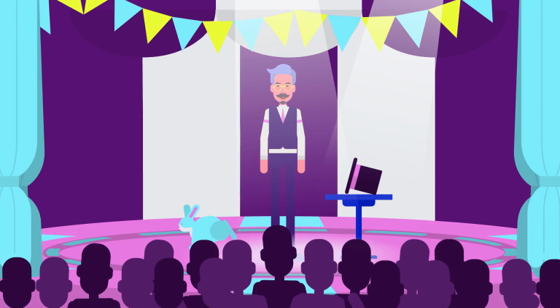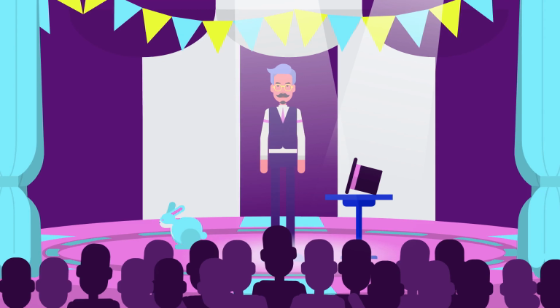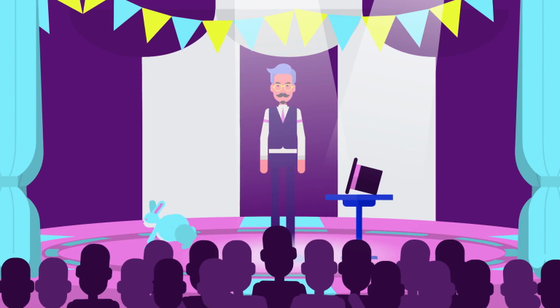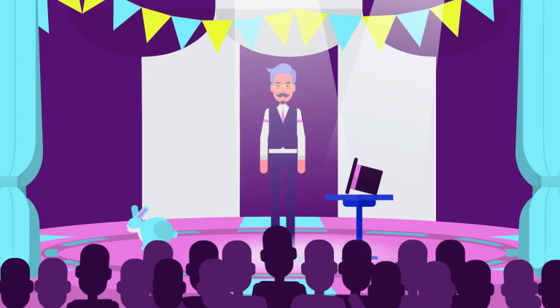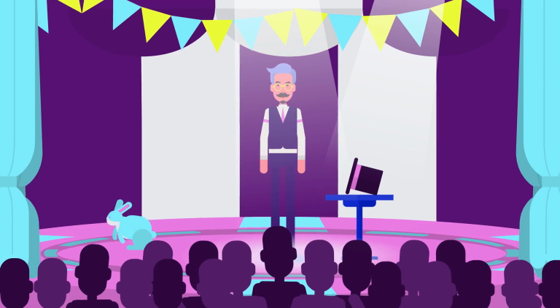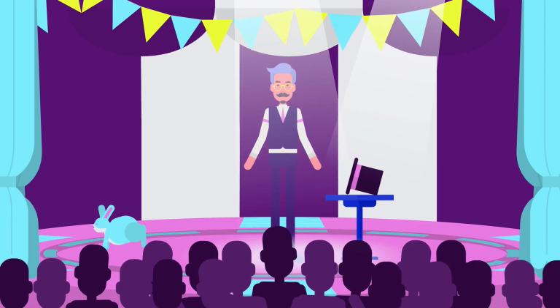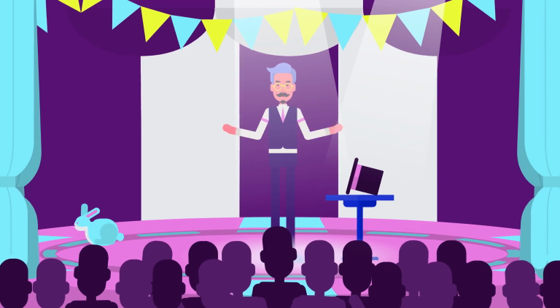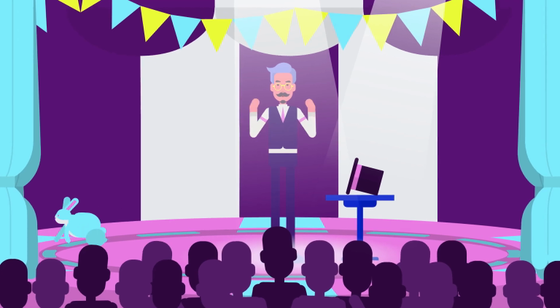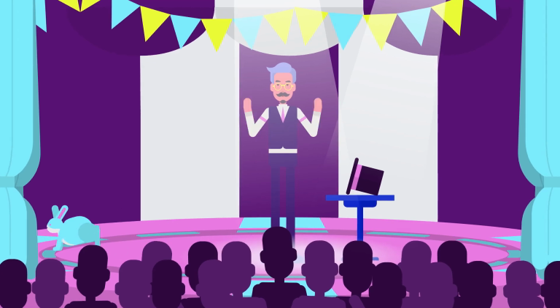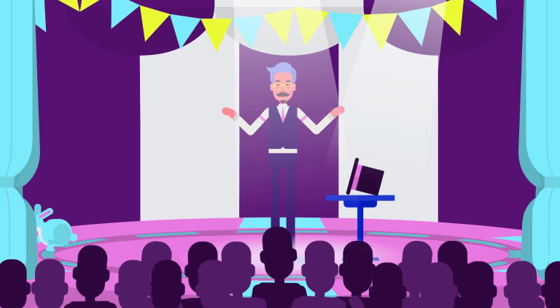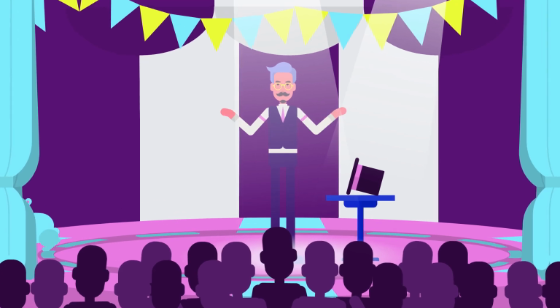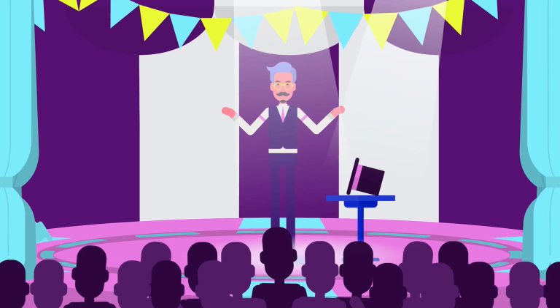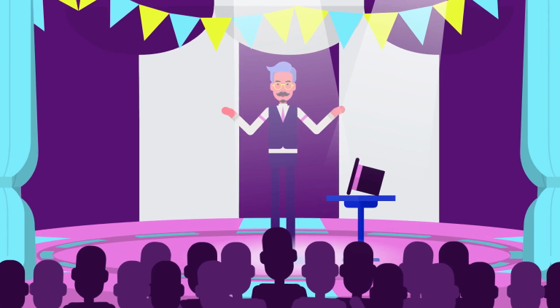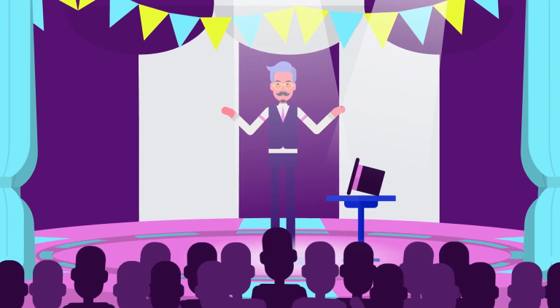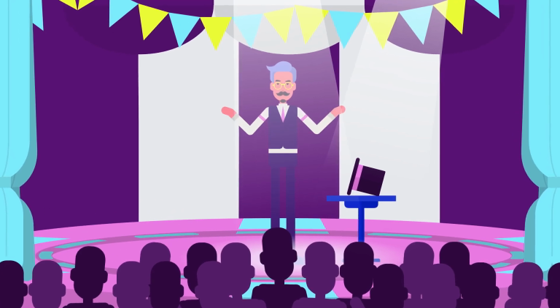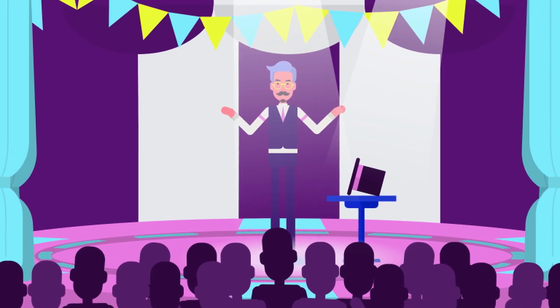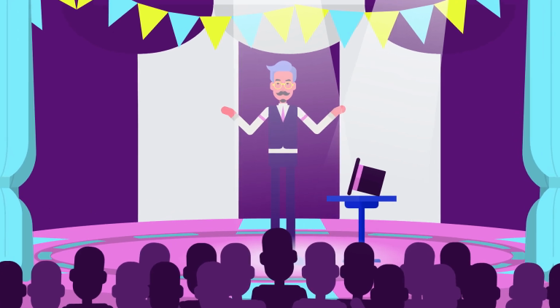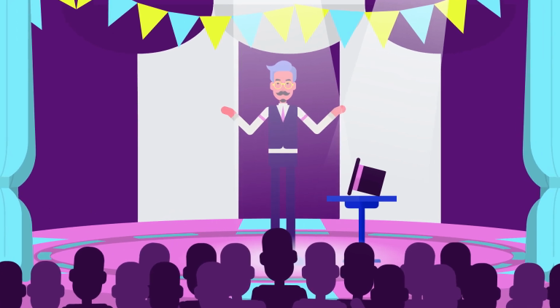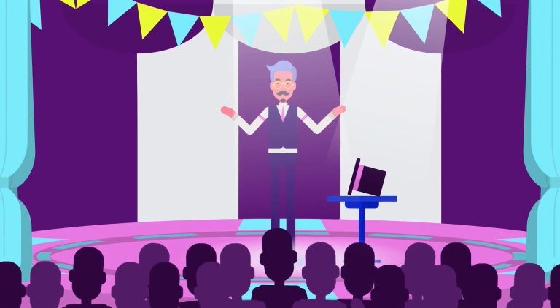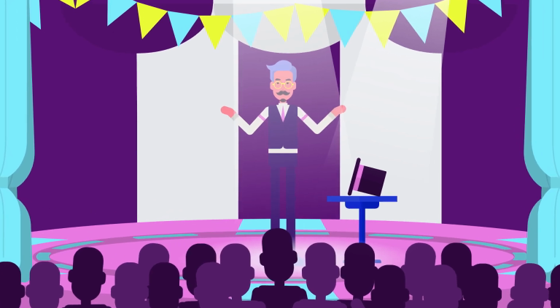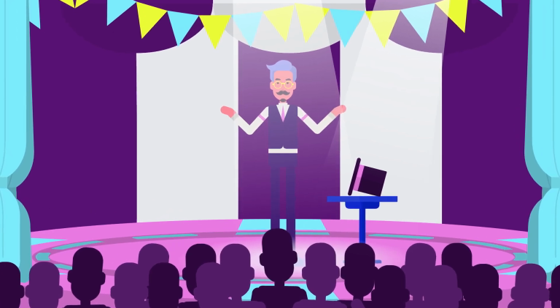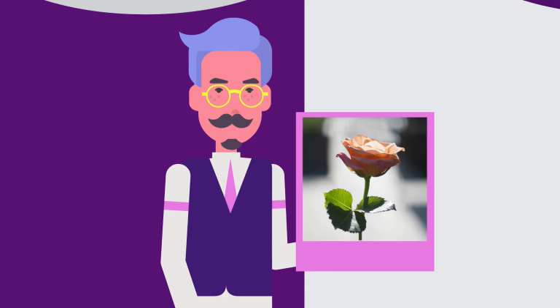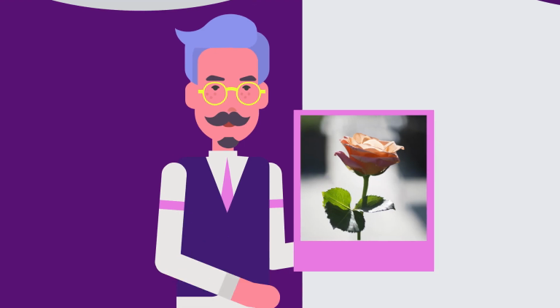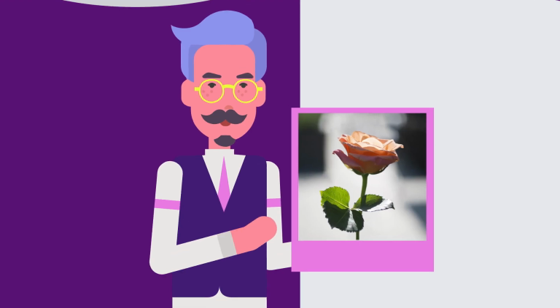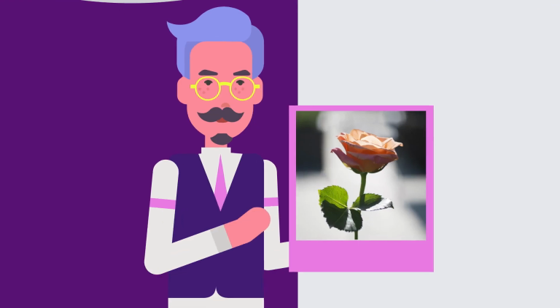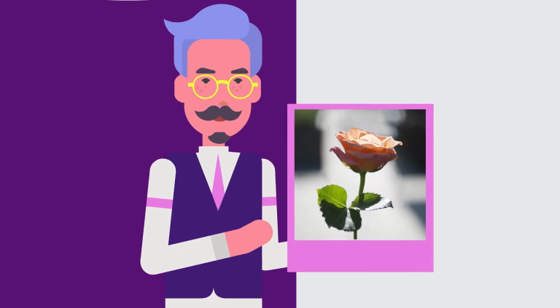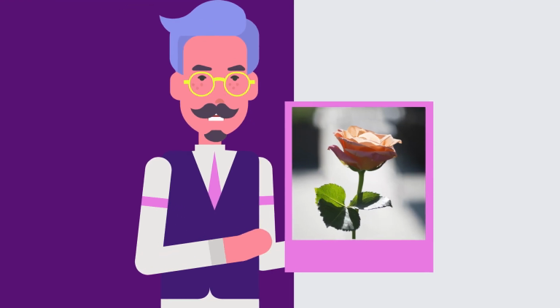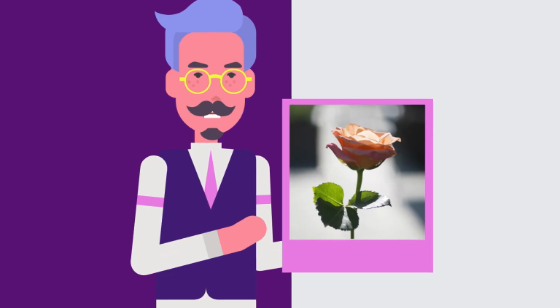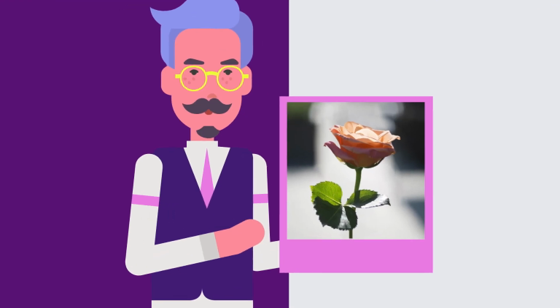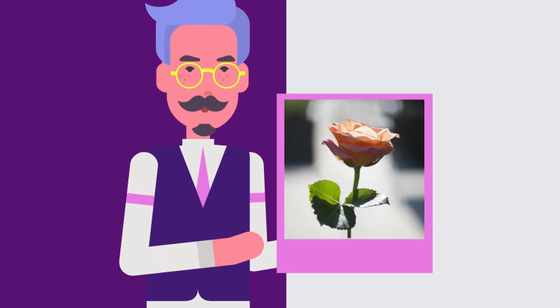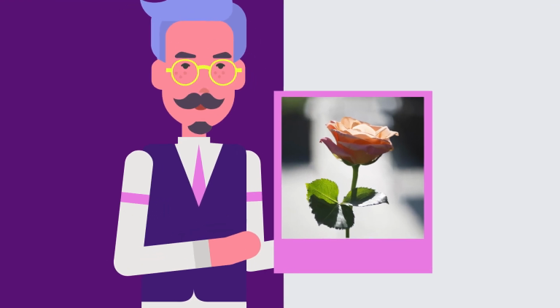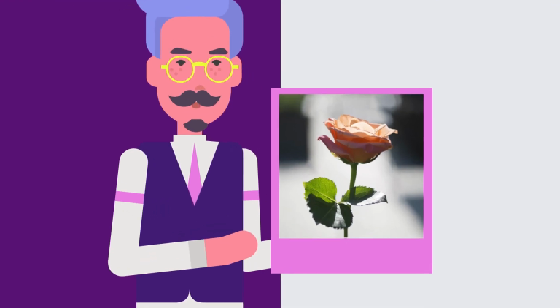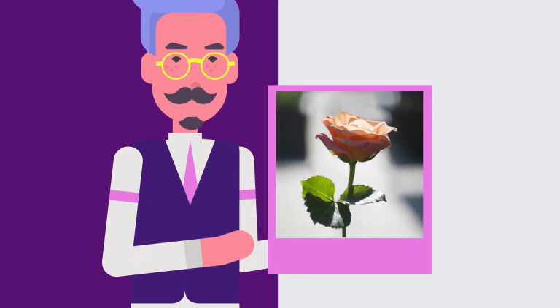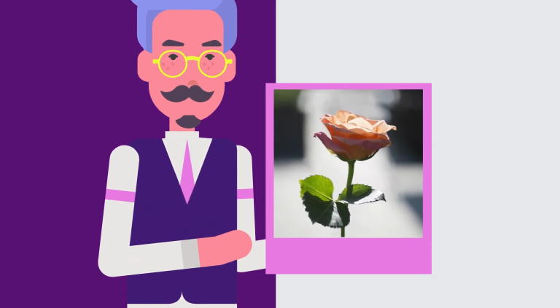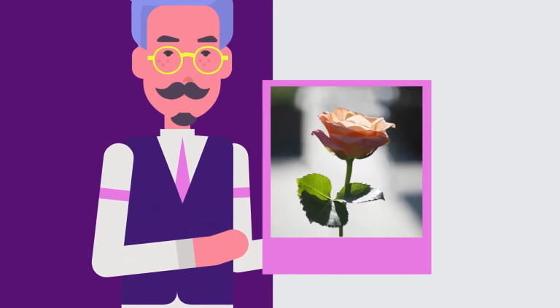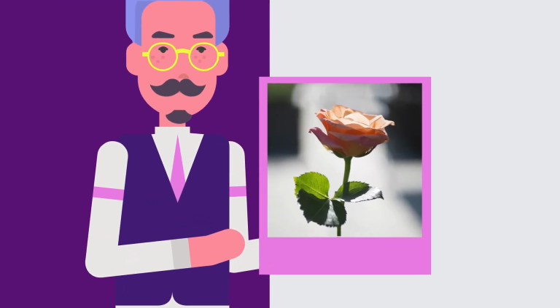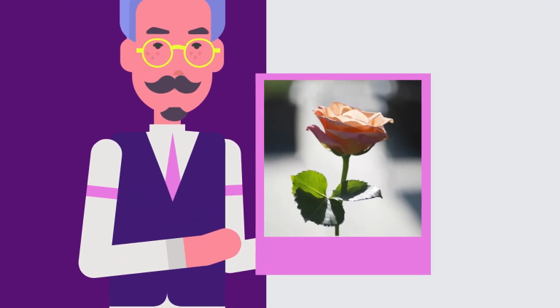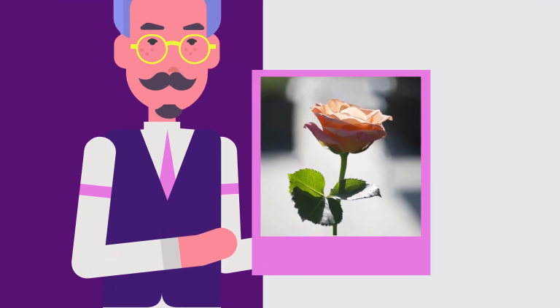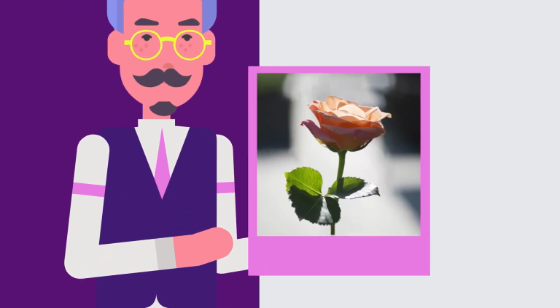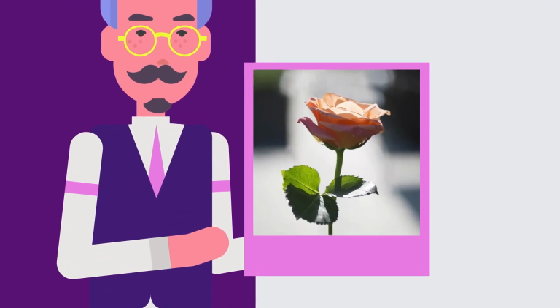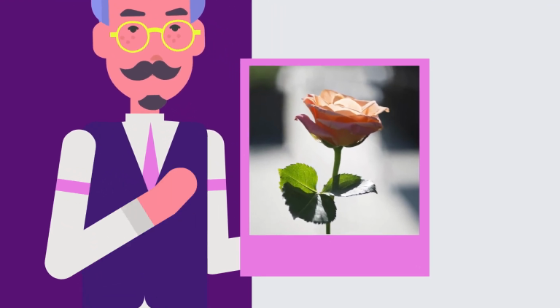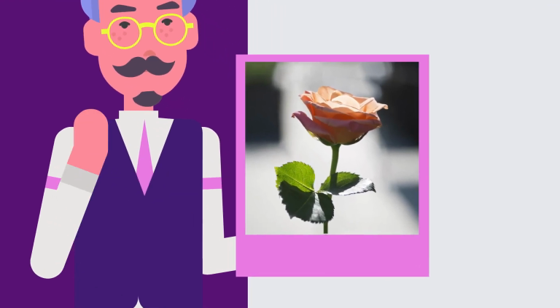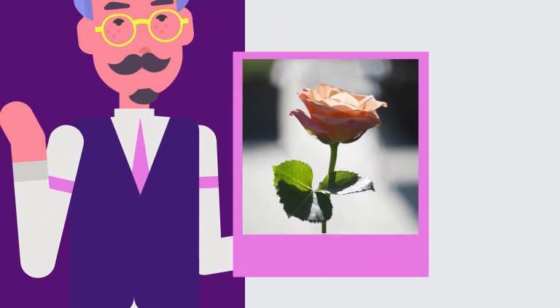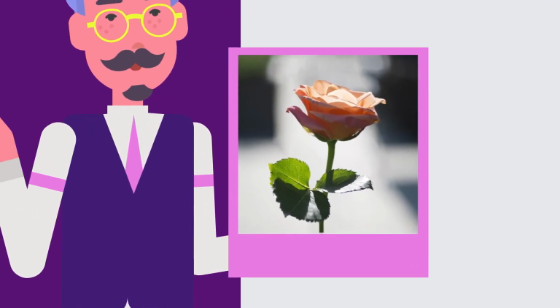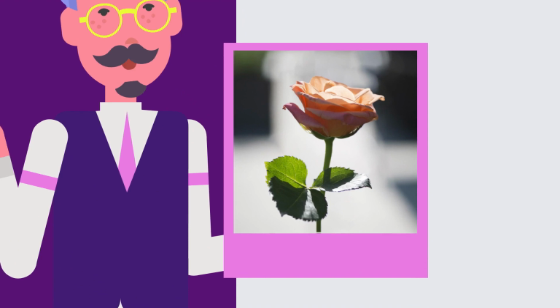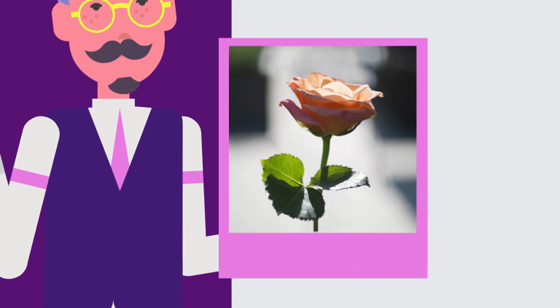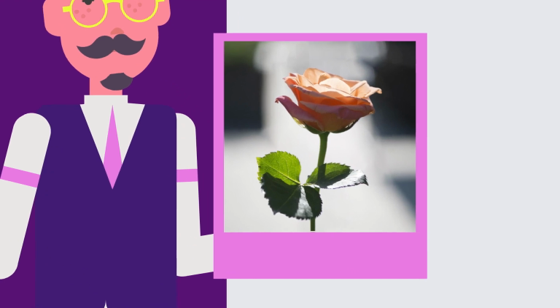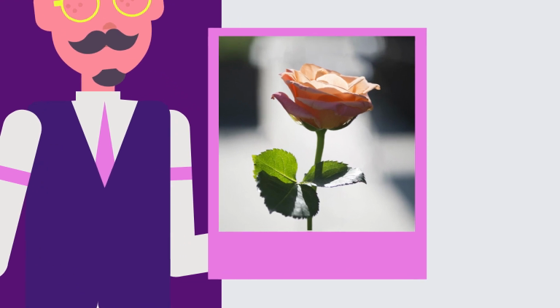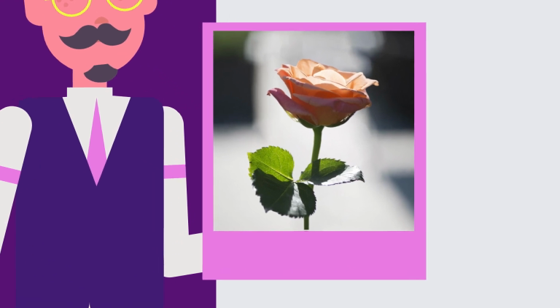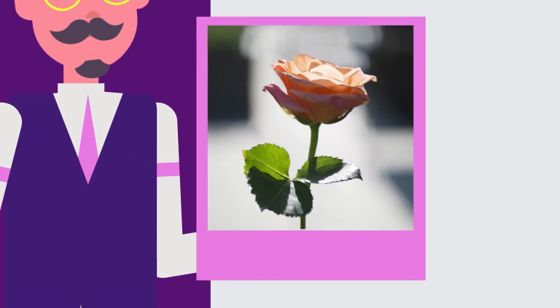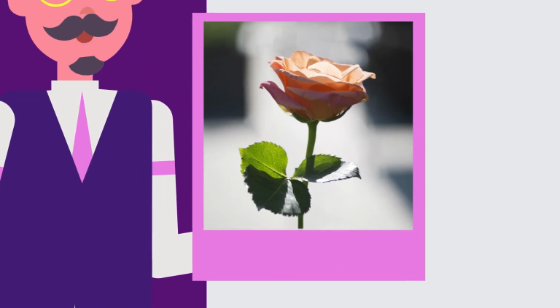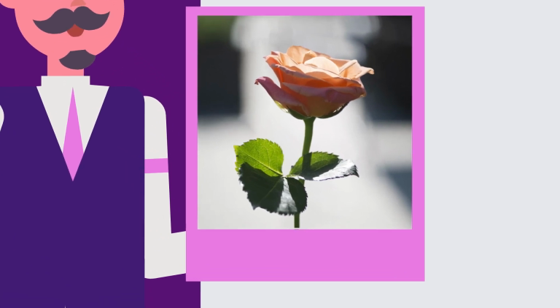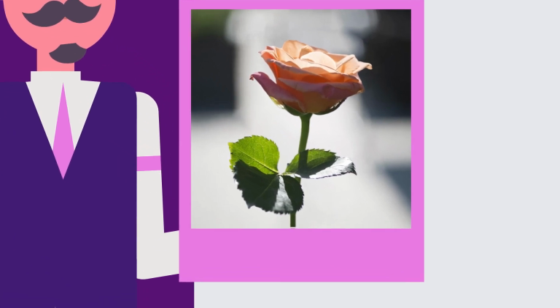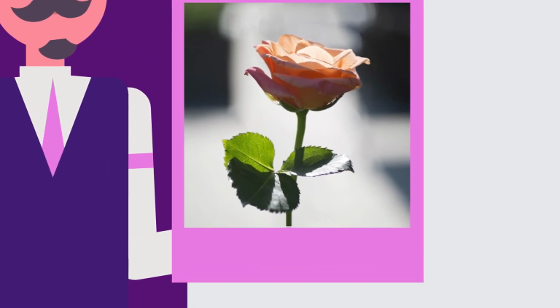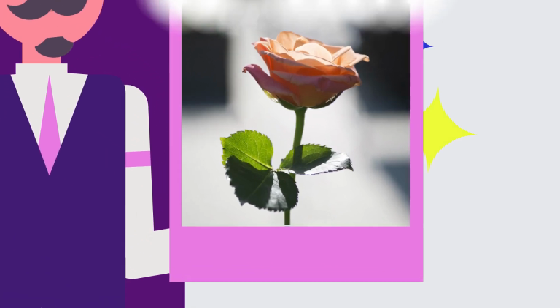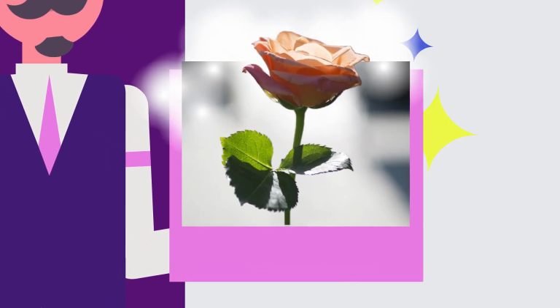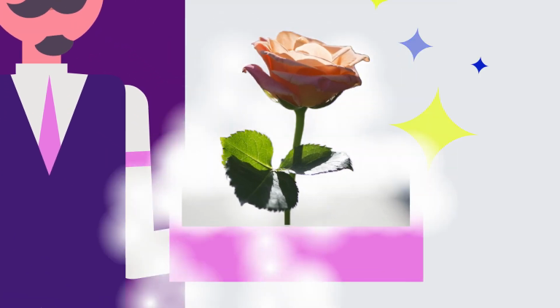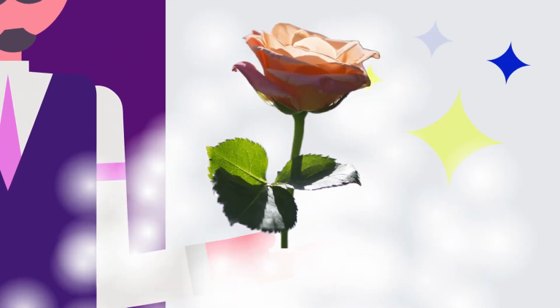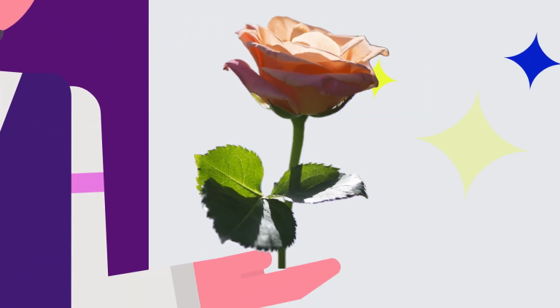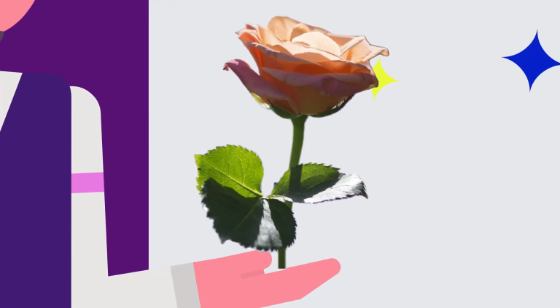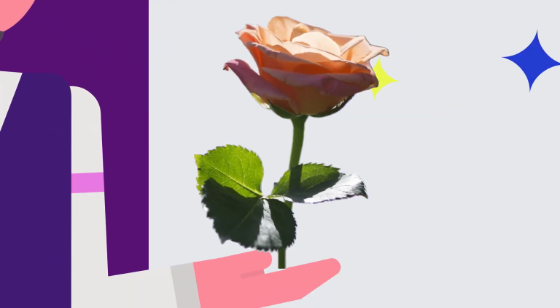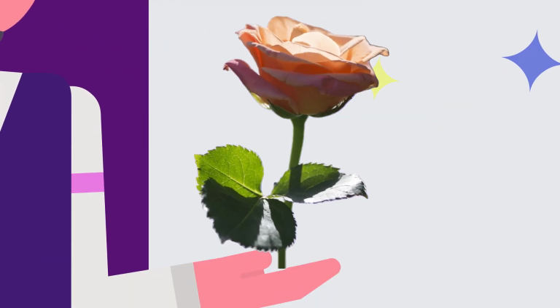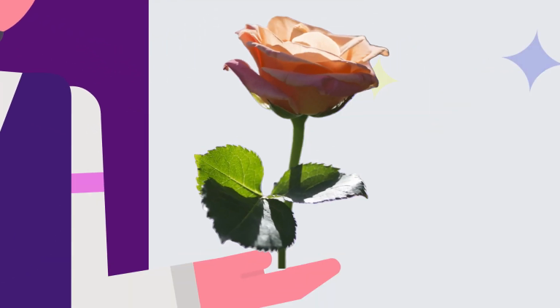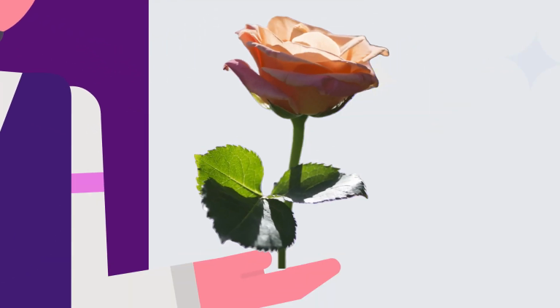Thank you, thank you. And now for my next trick. Watch carefully. Ta-da!